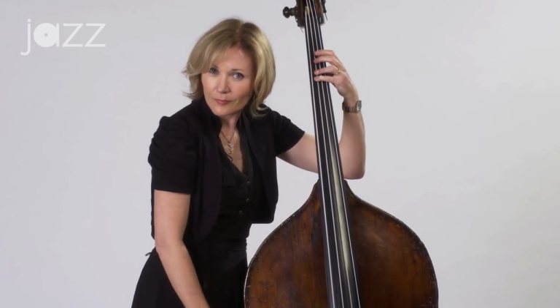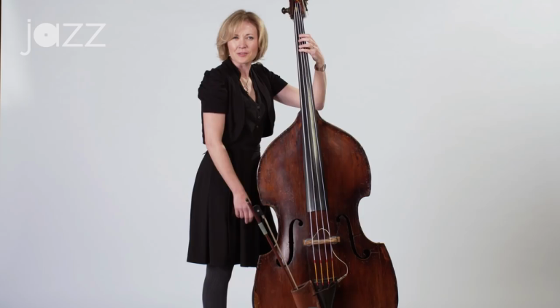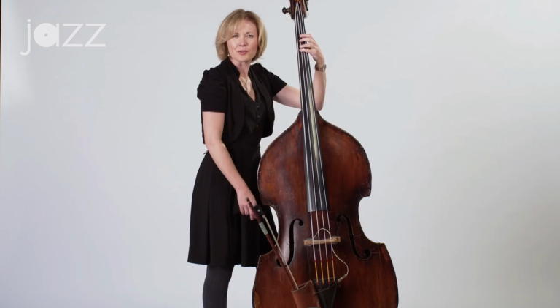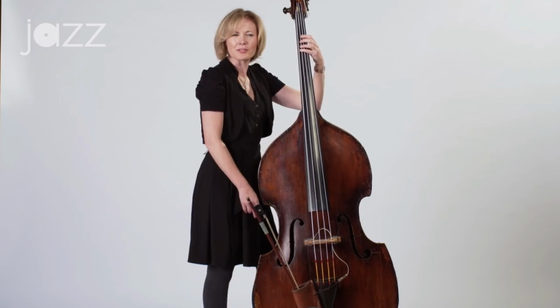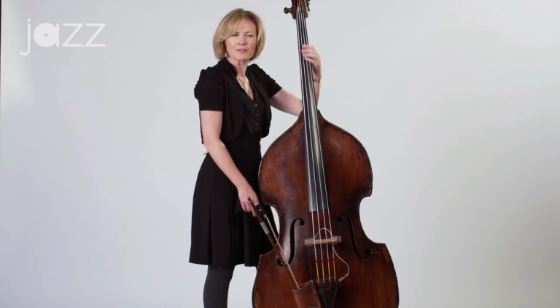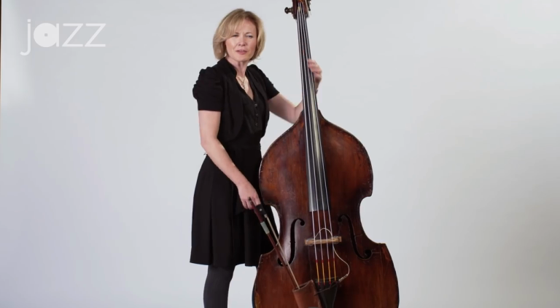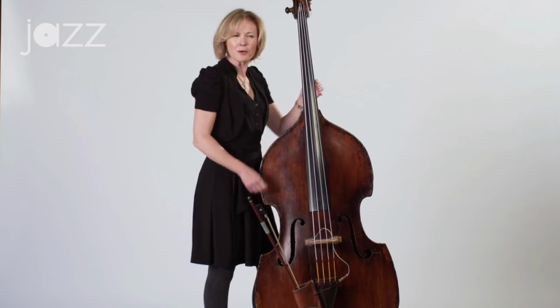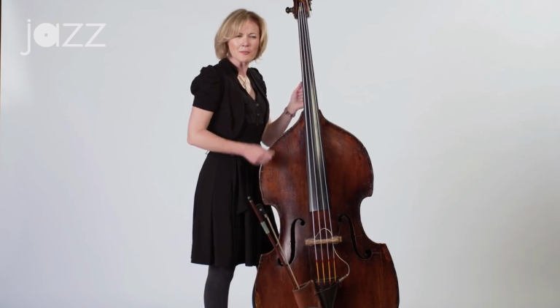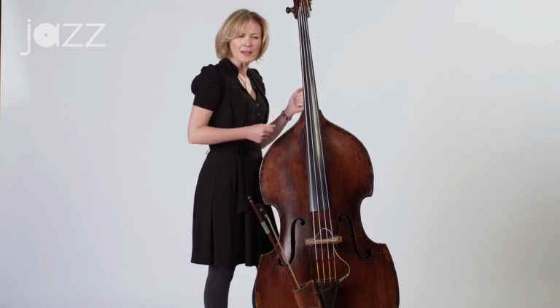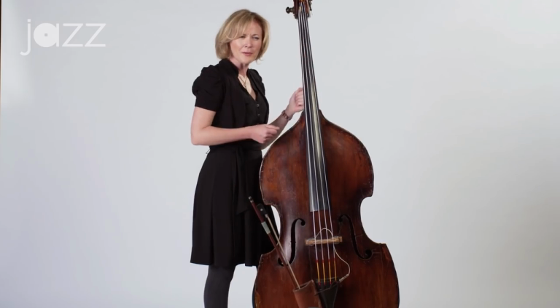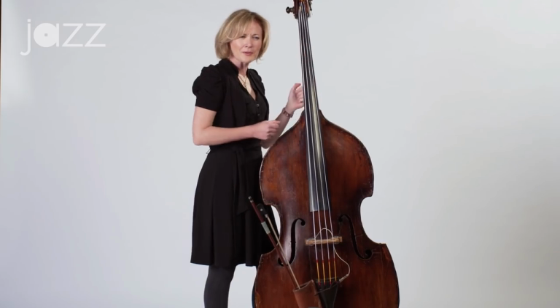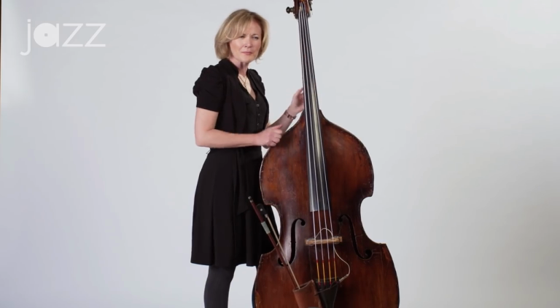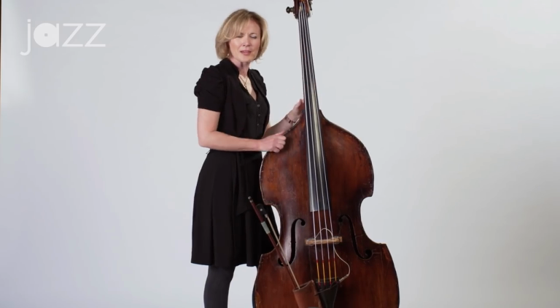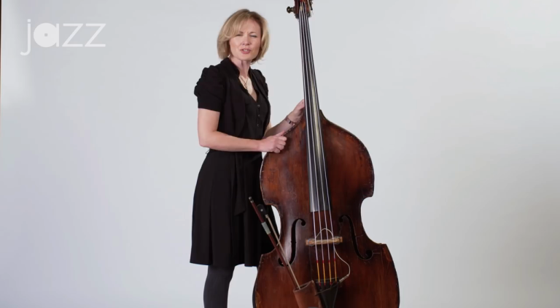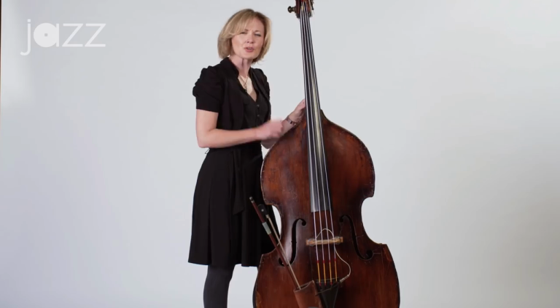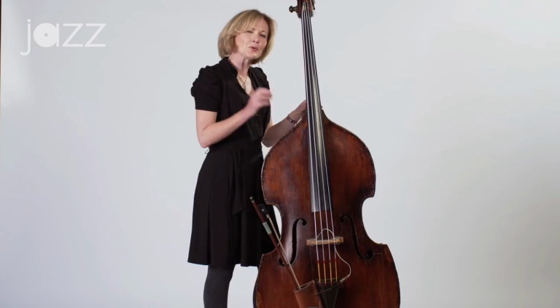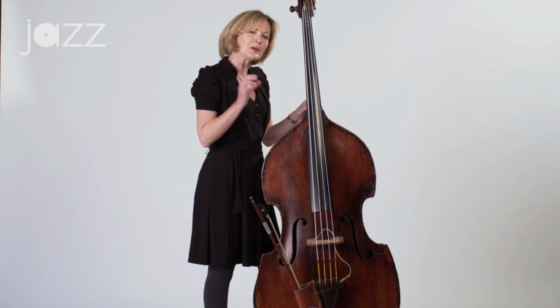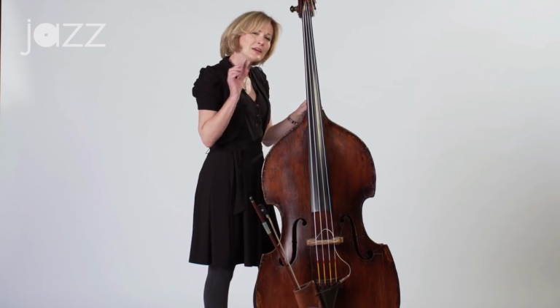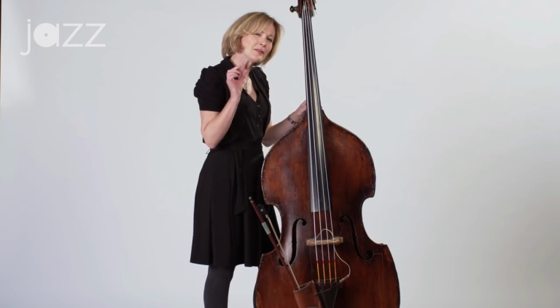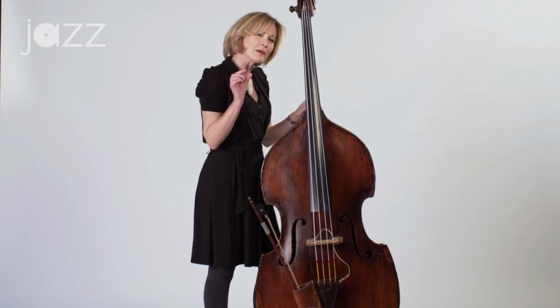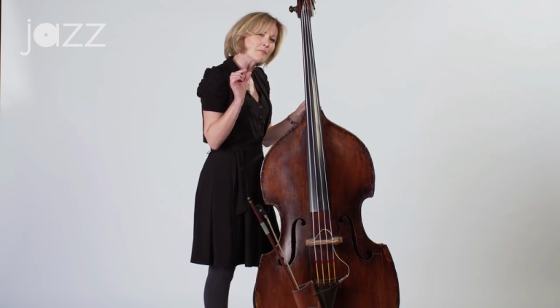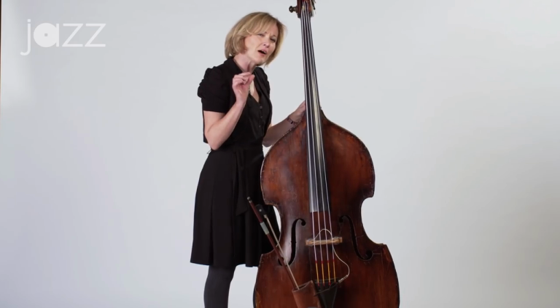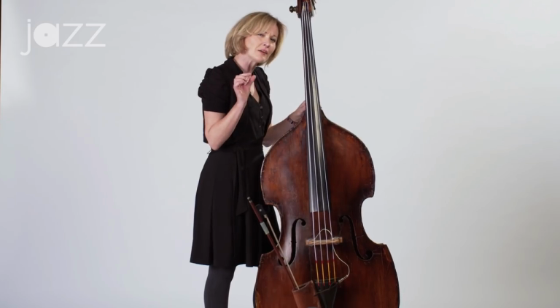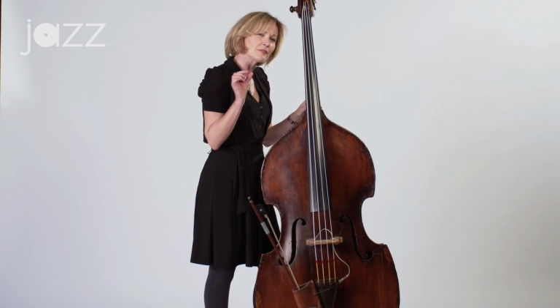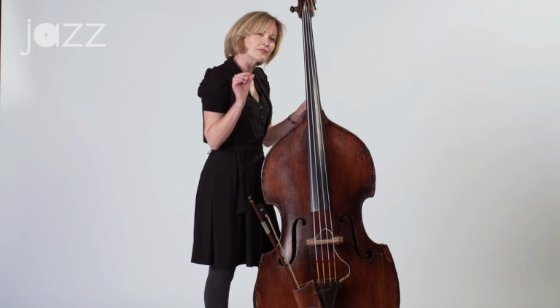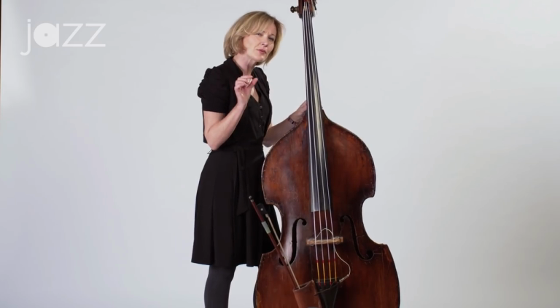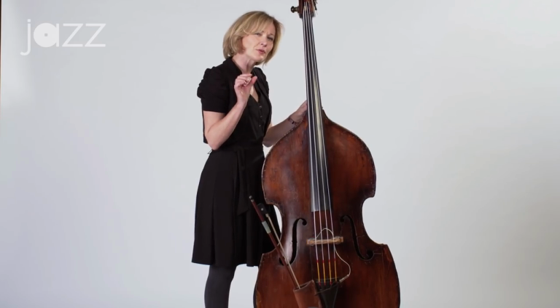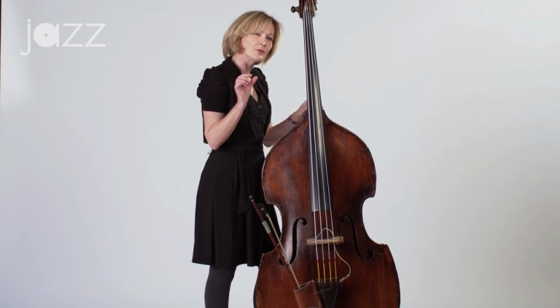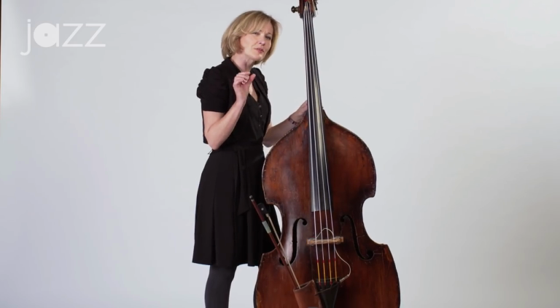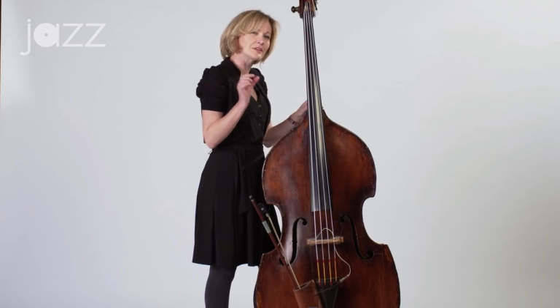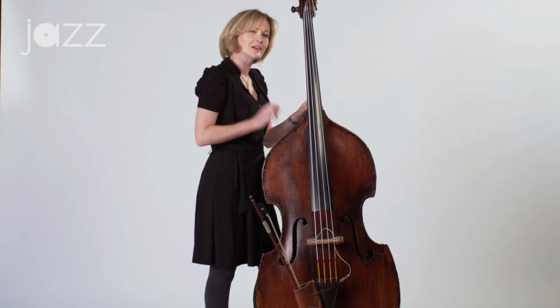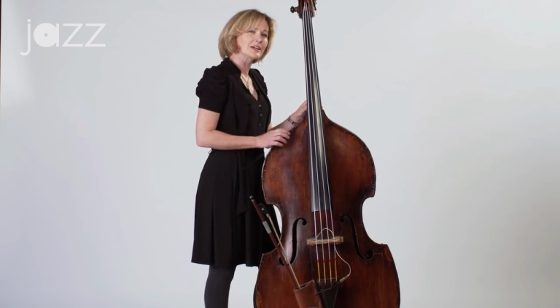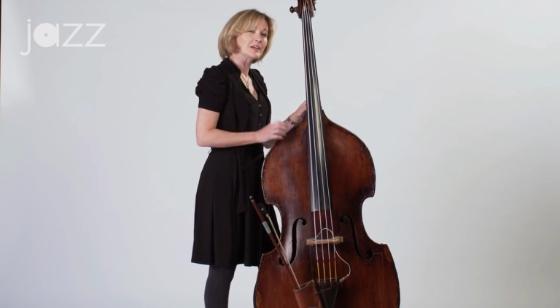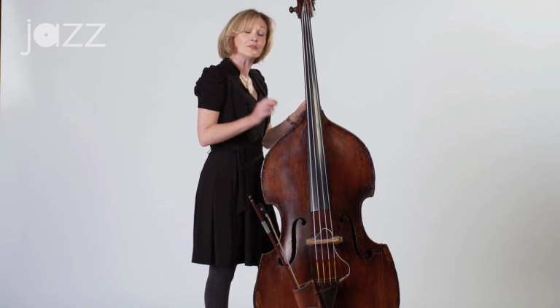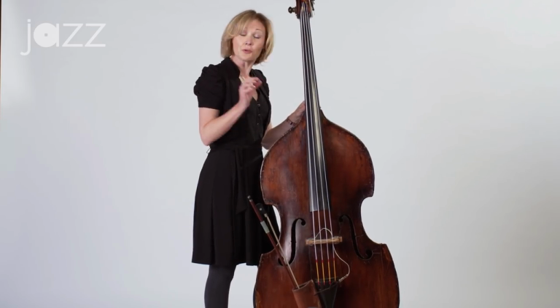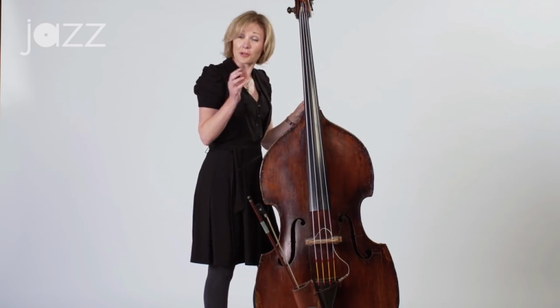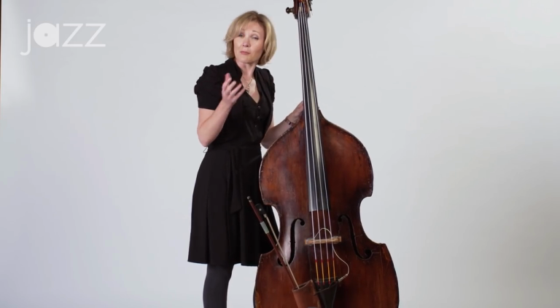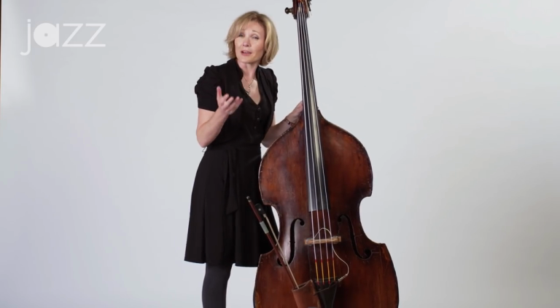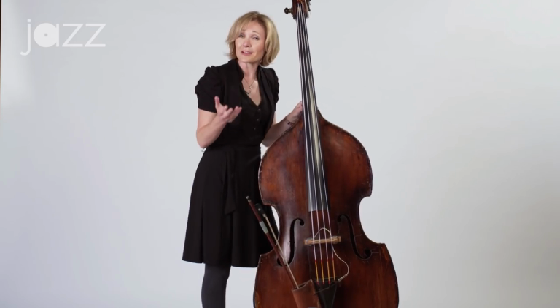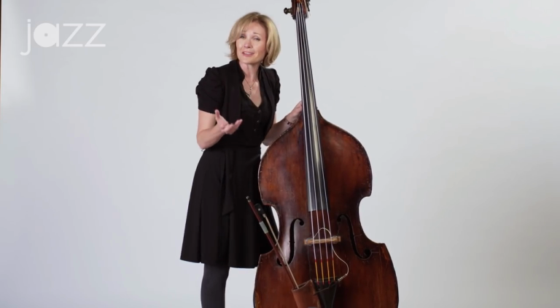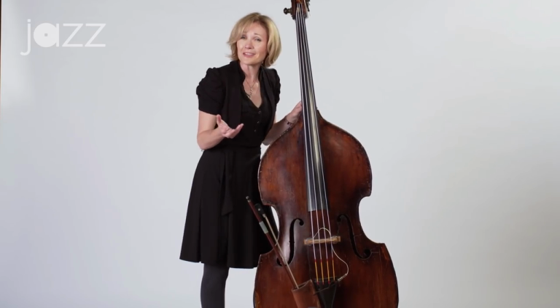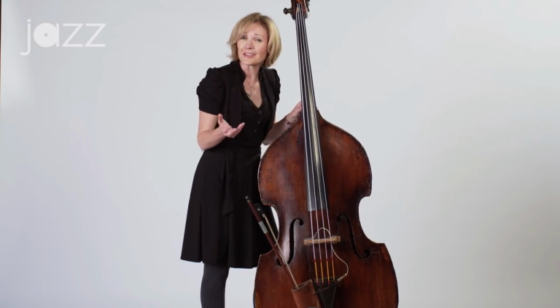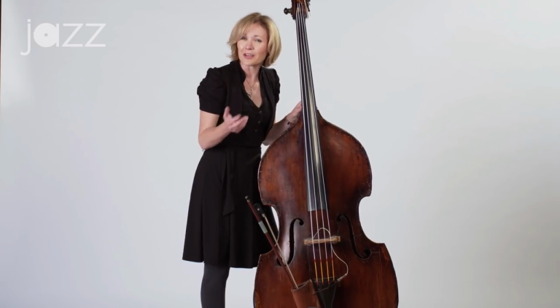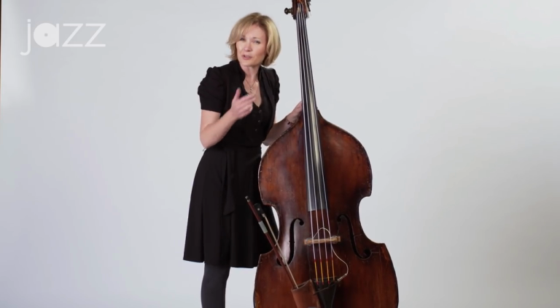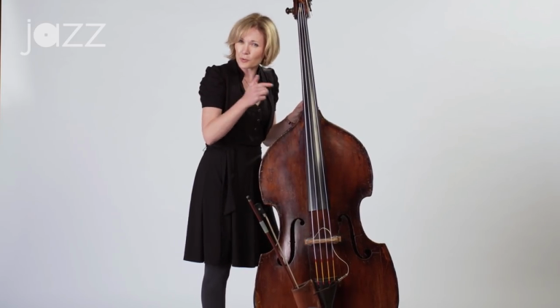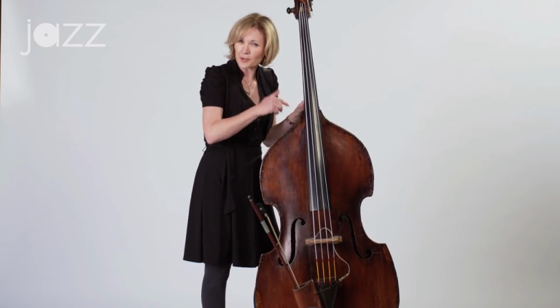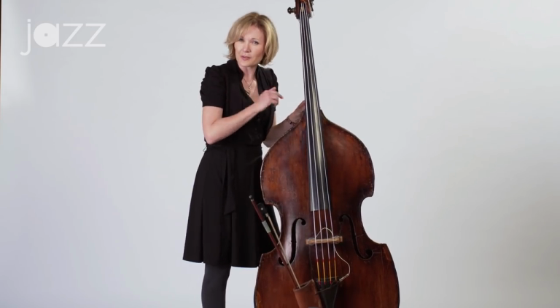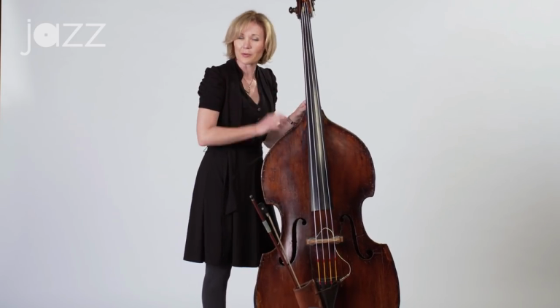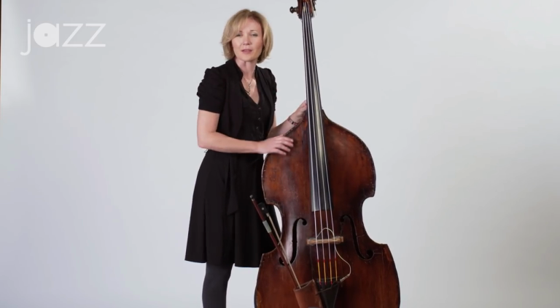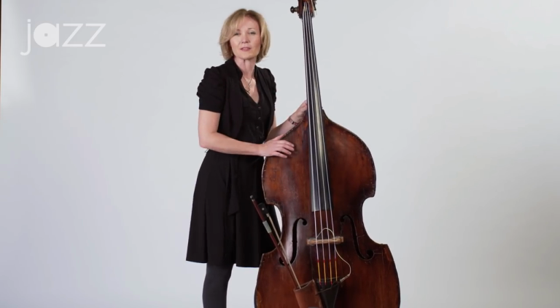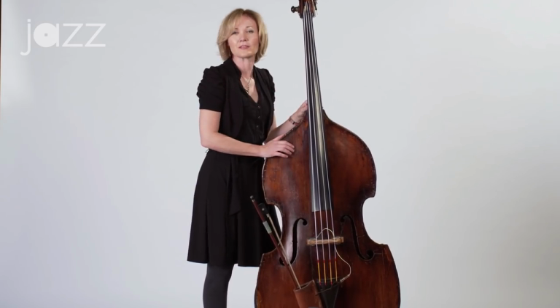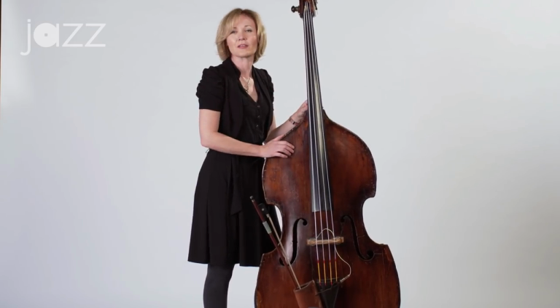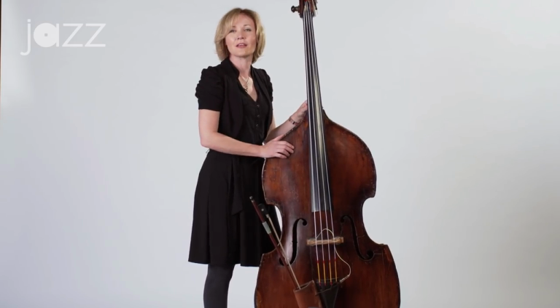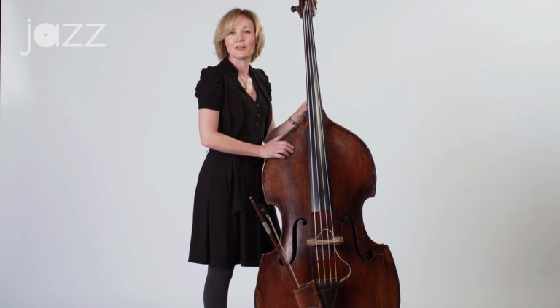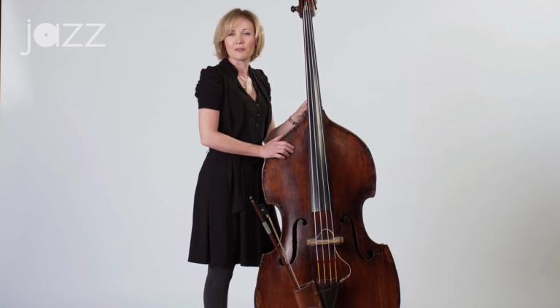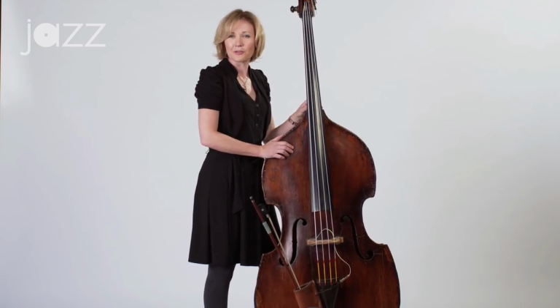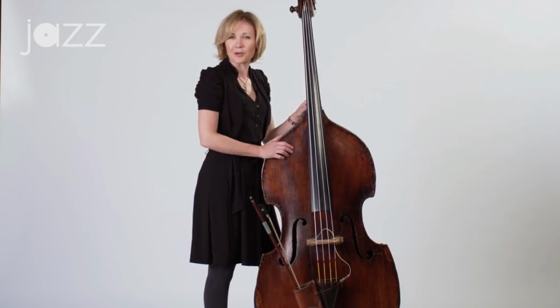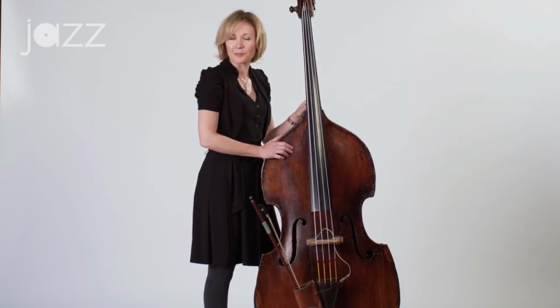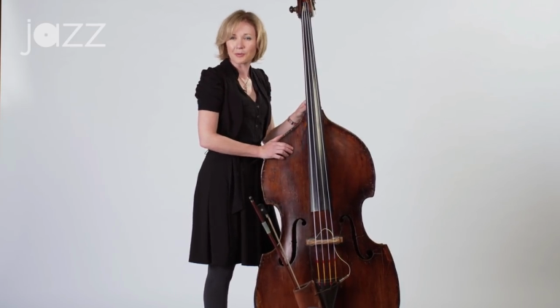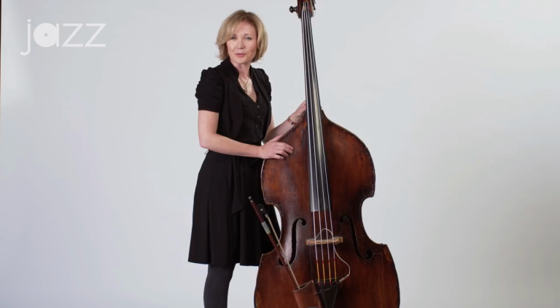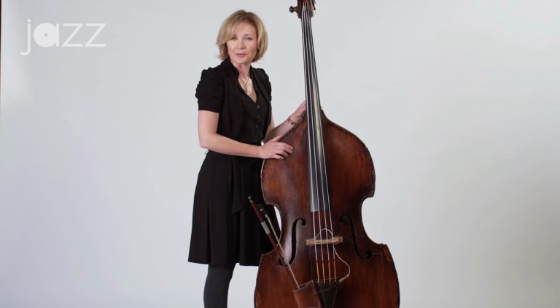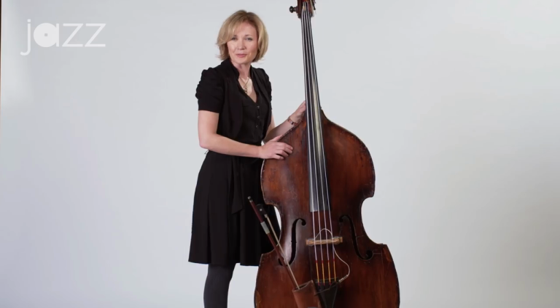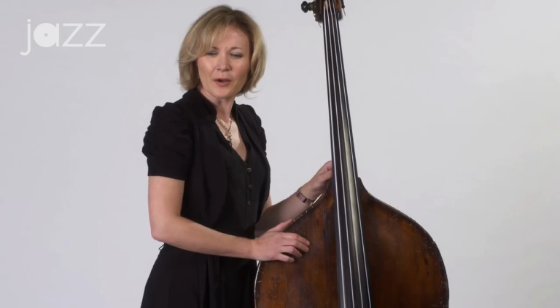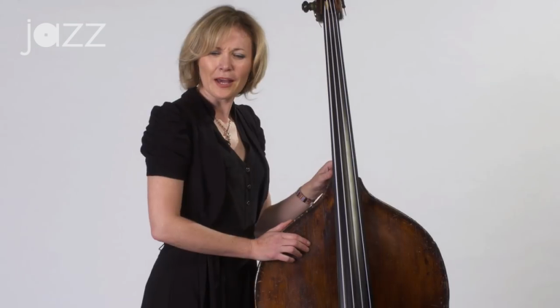You definitely want to make sure you hear that minor third if you're in a minor key and you're walking the bass. Very important.